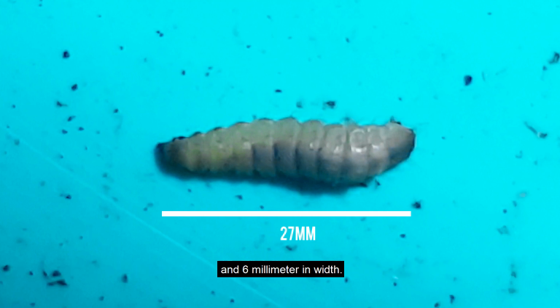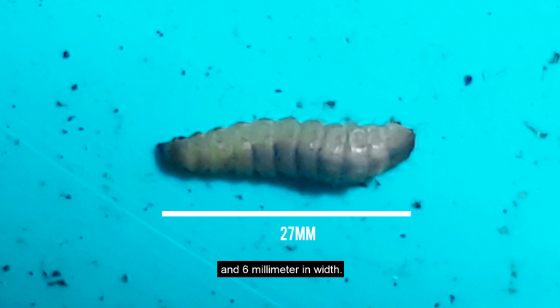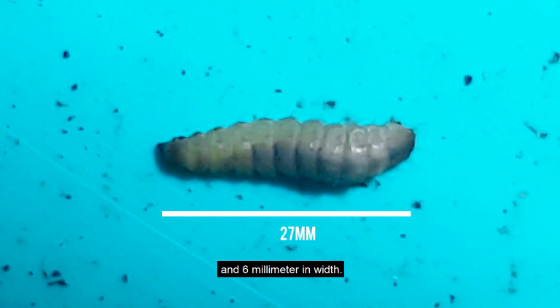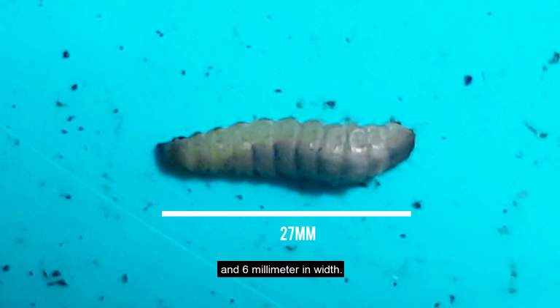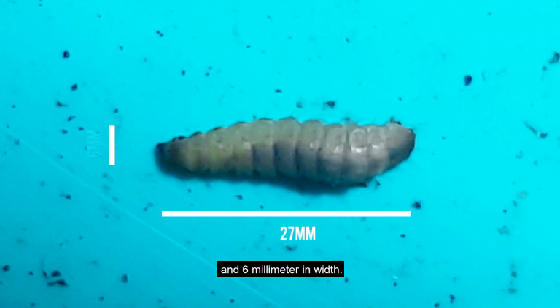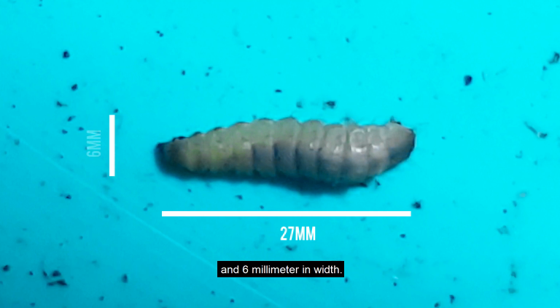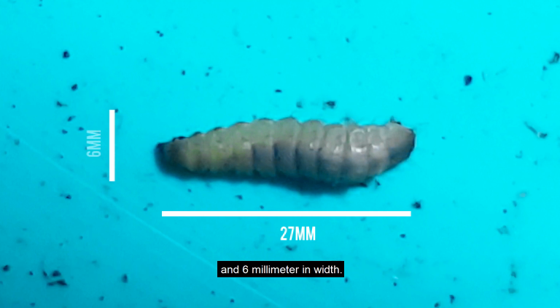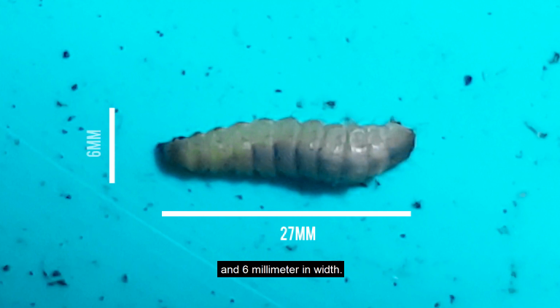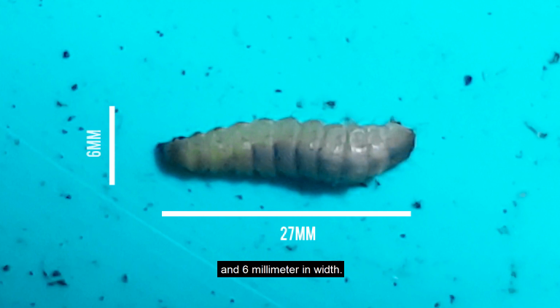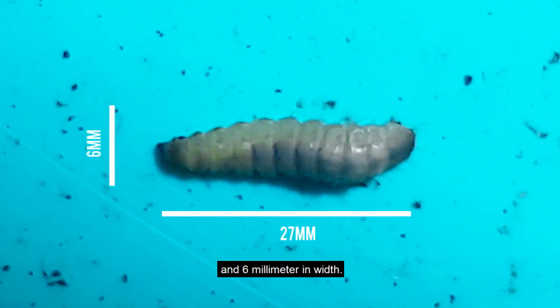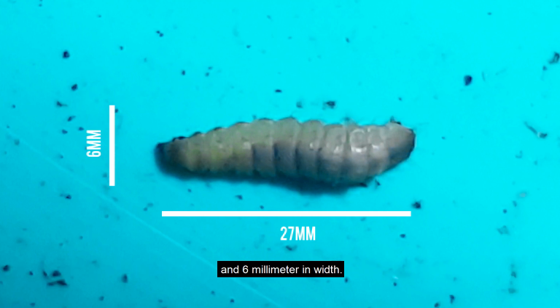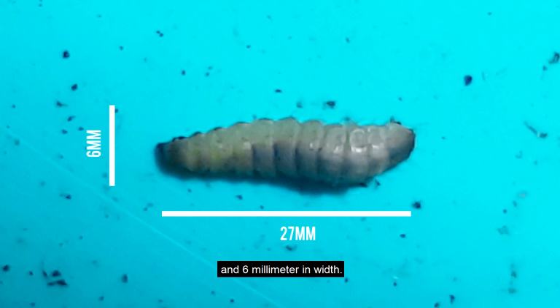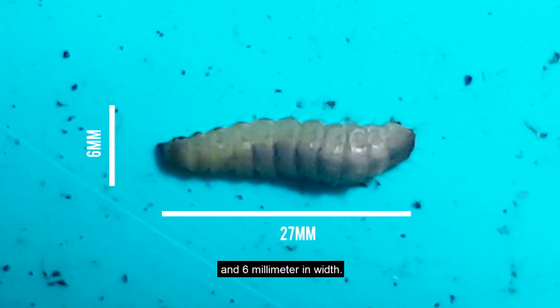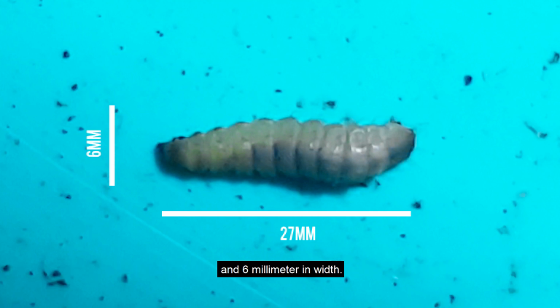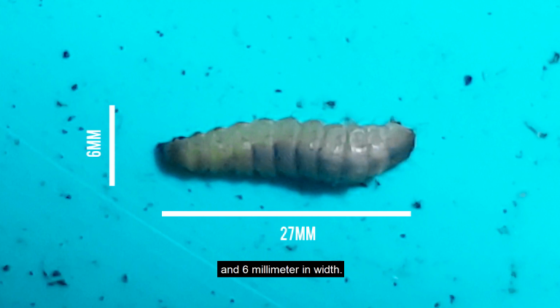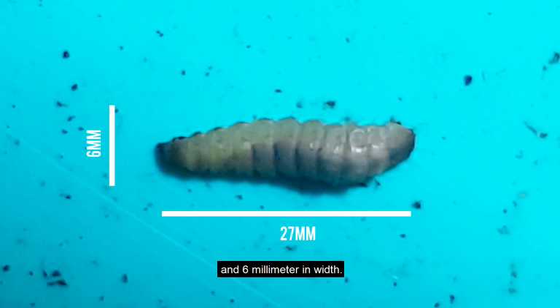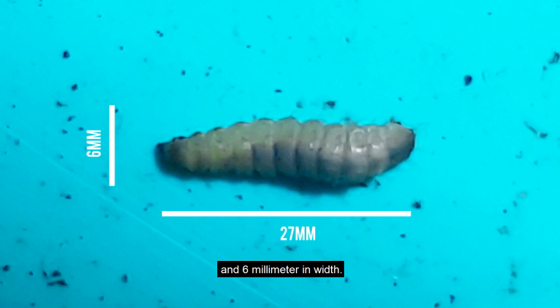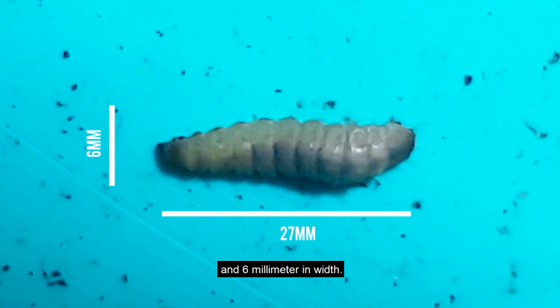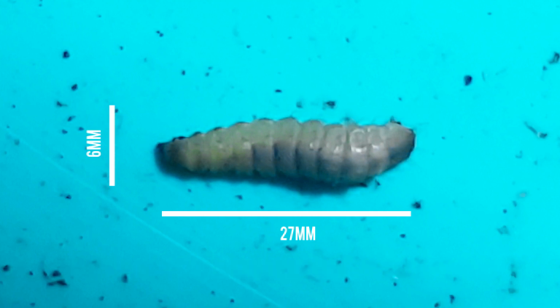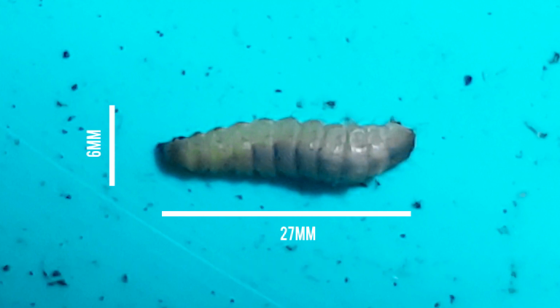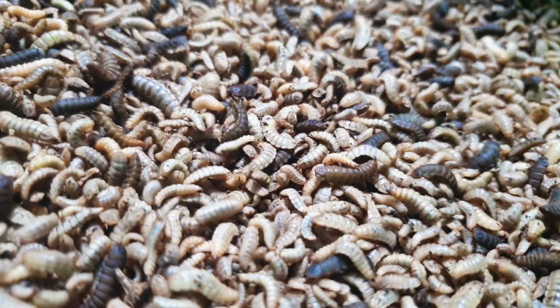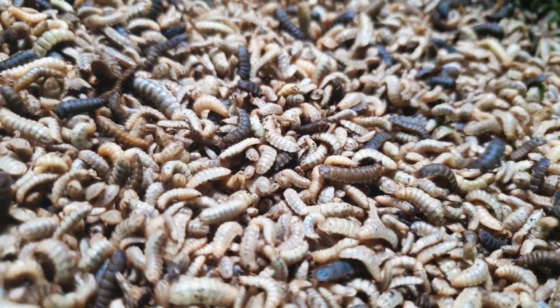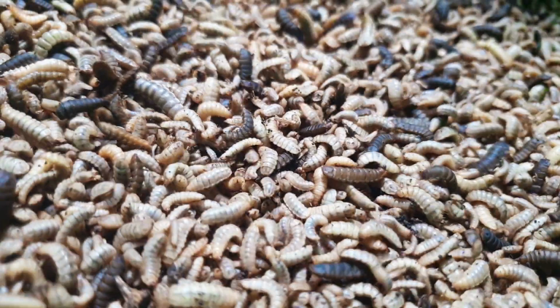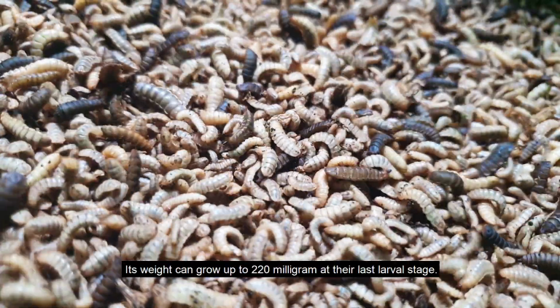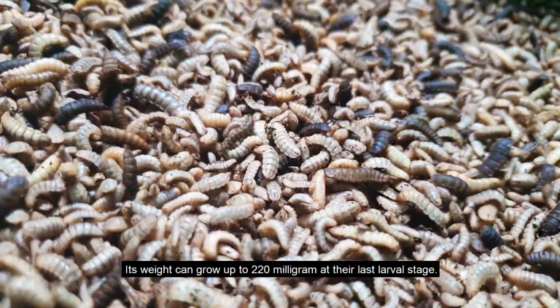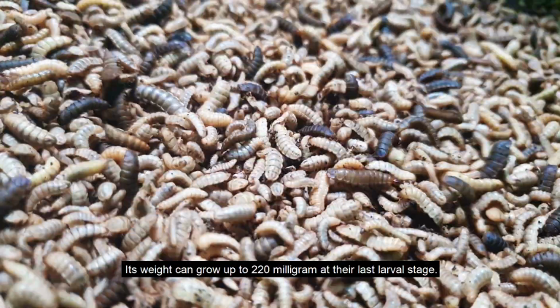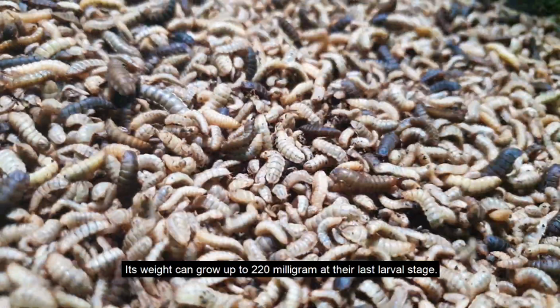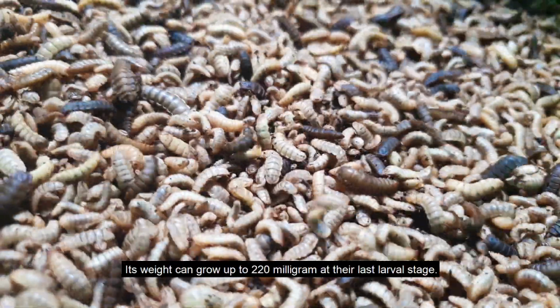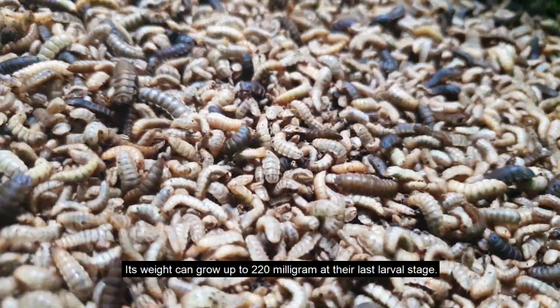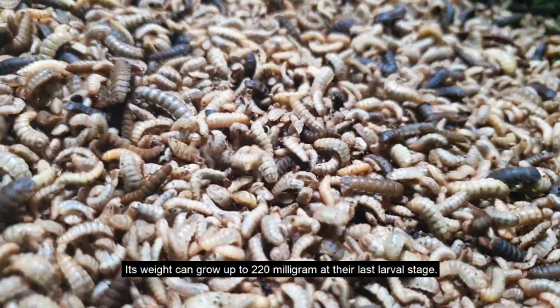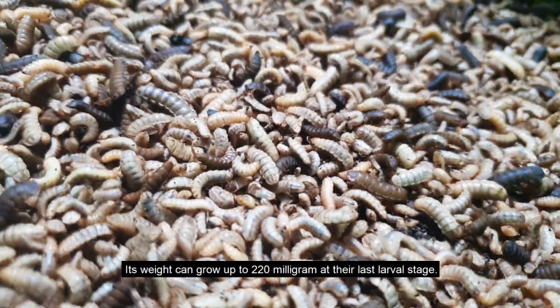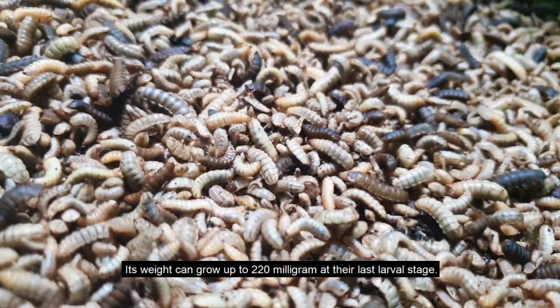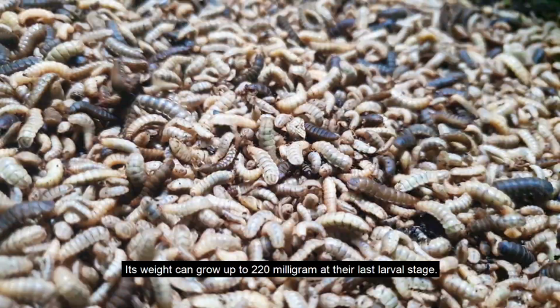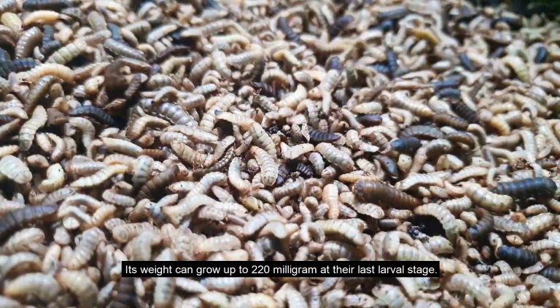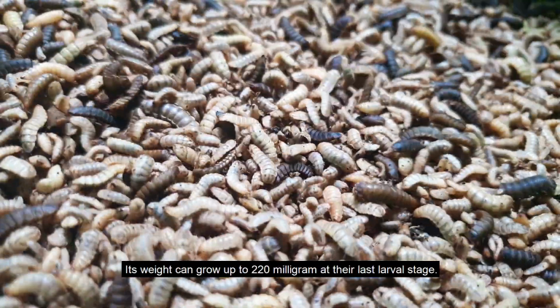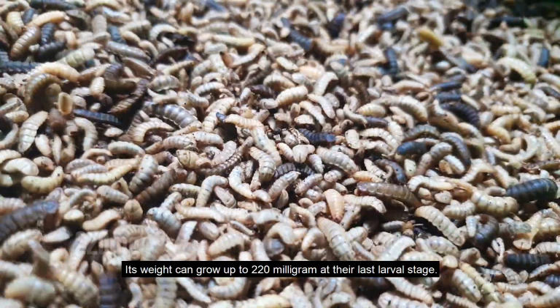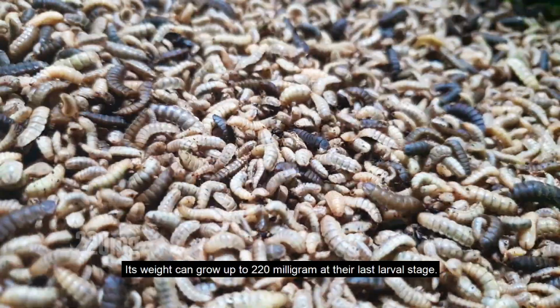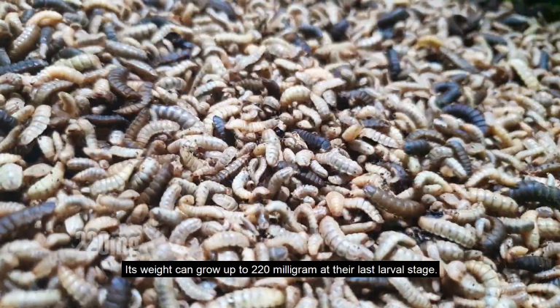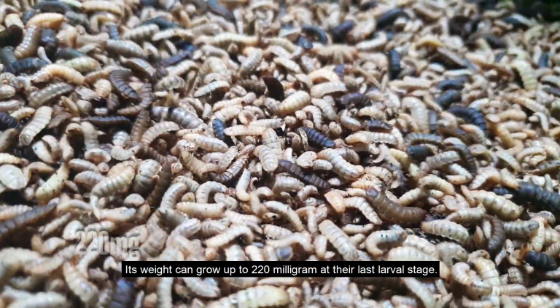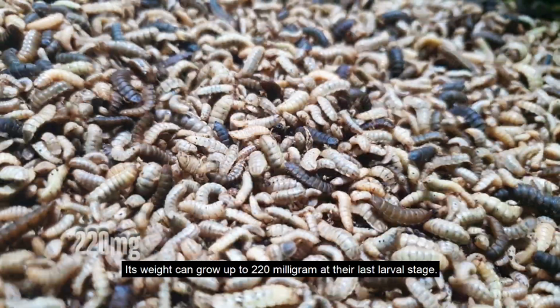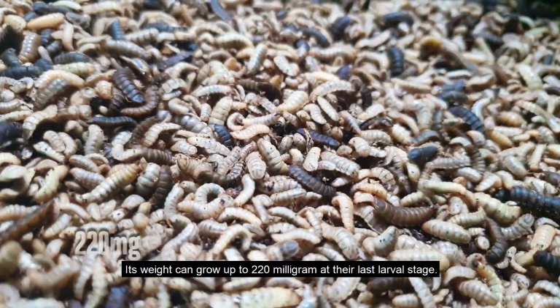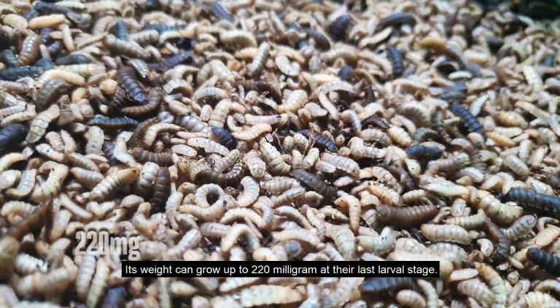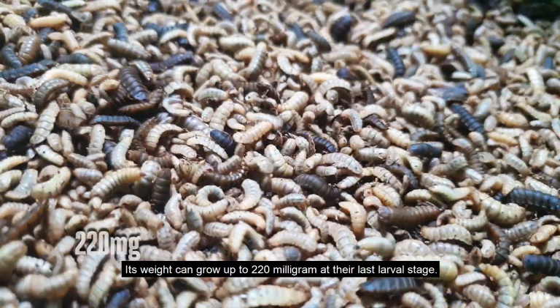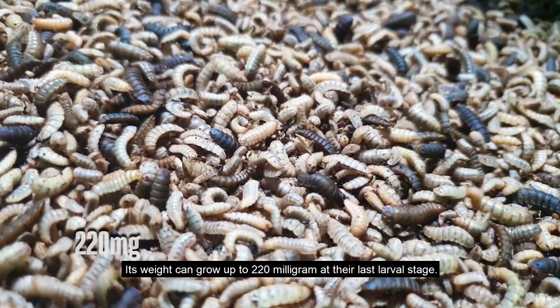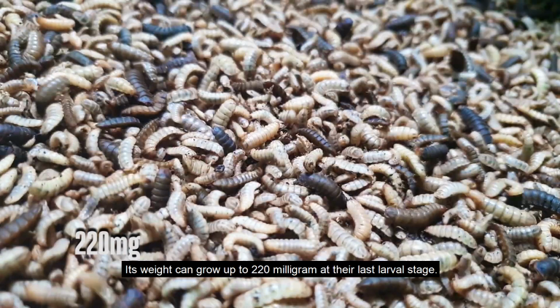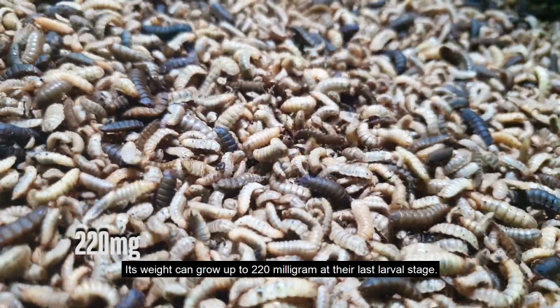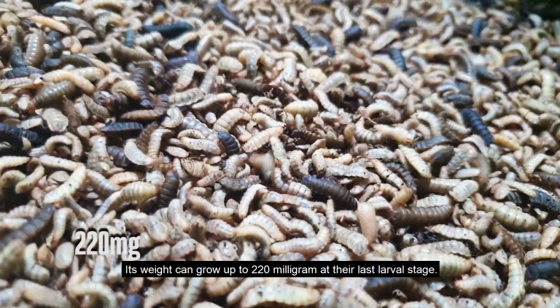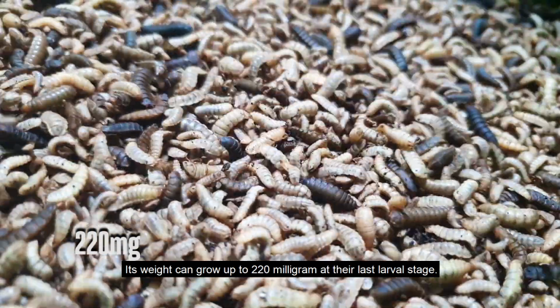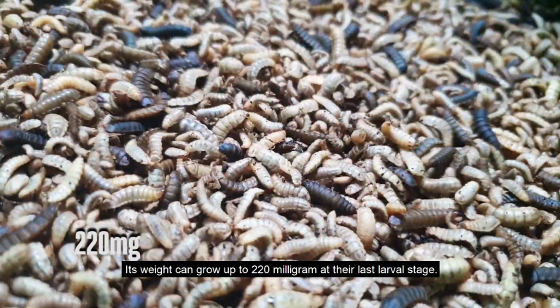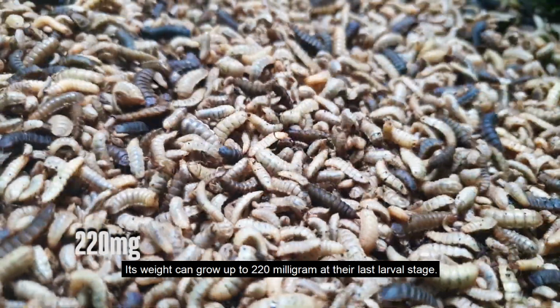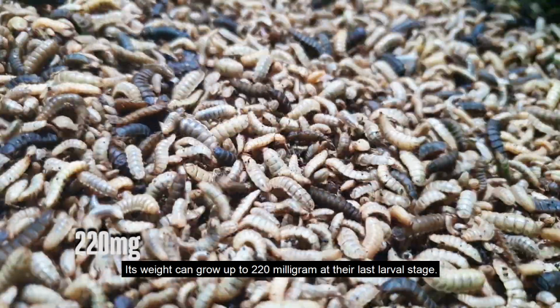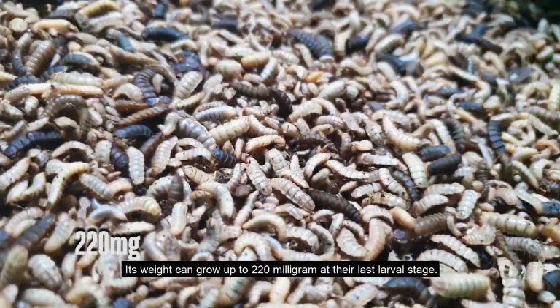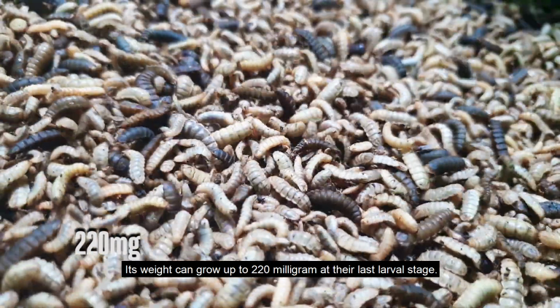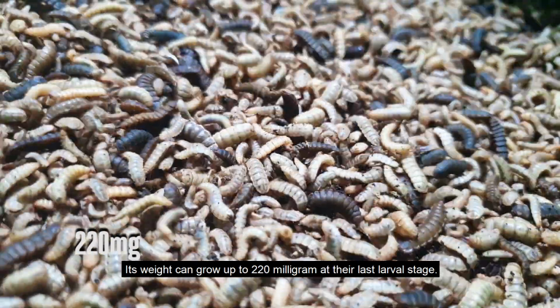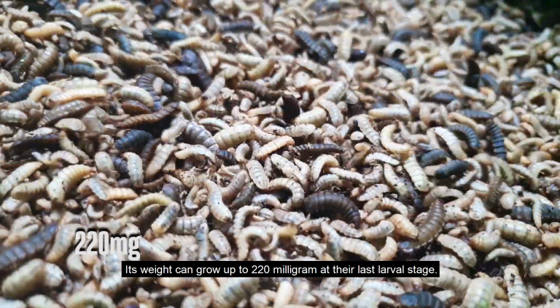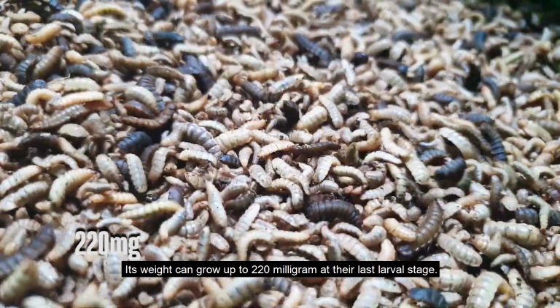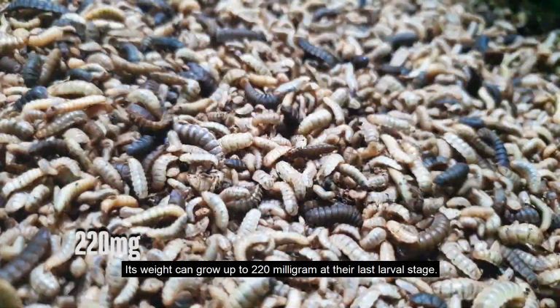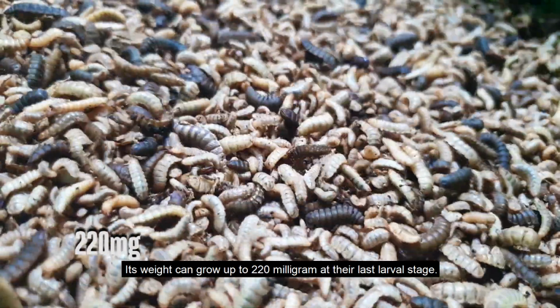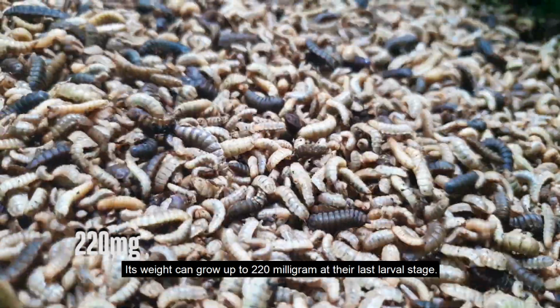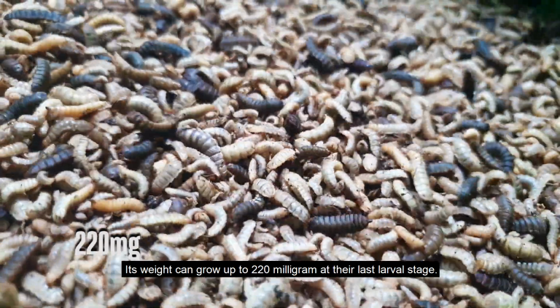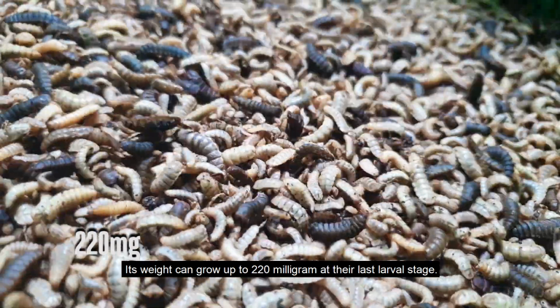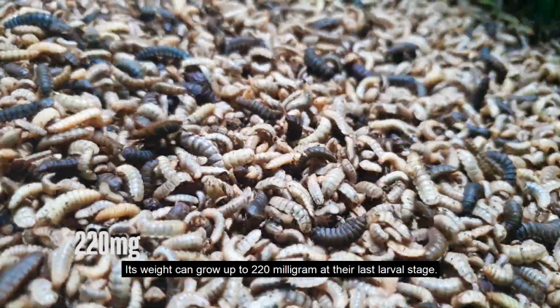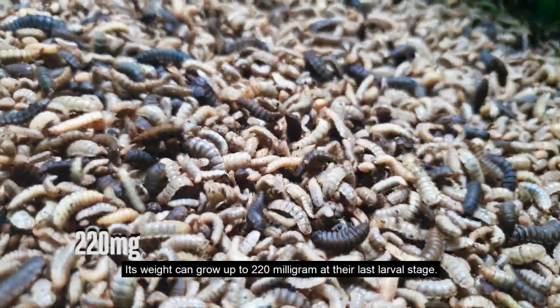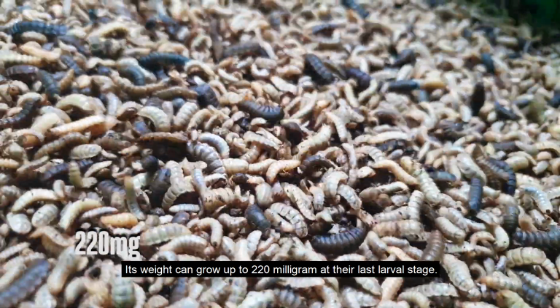The larvae grow to around 6 millimeters in width, and their weight can reach up to 220 milligrams at their last larval stage.